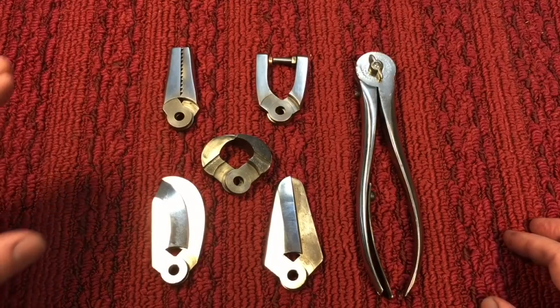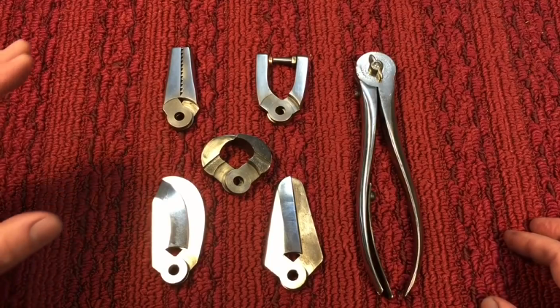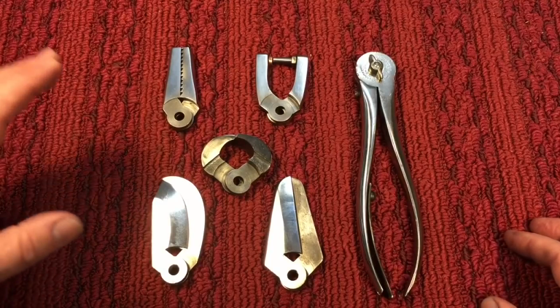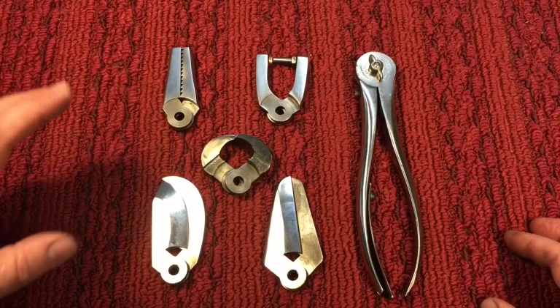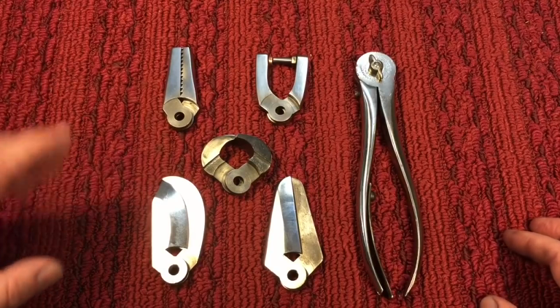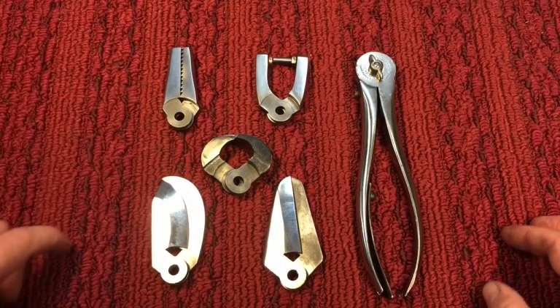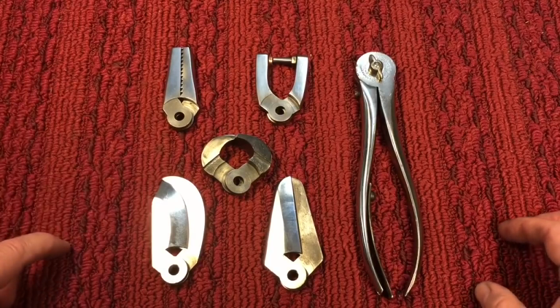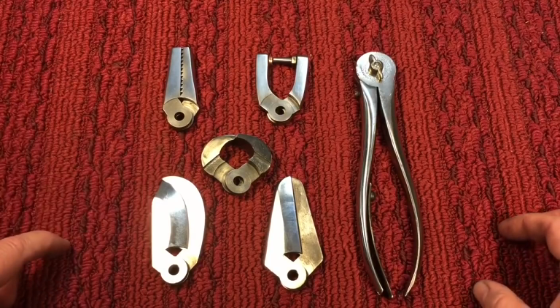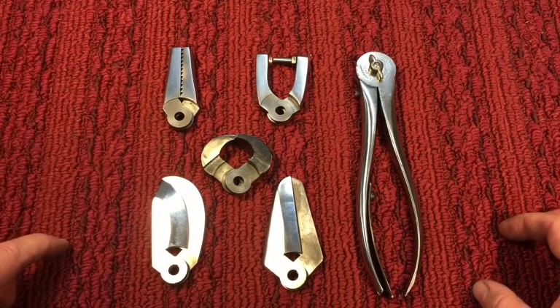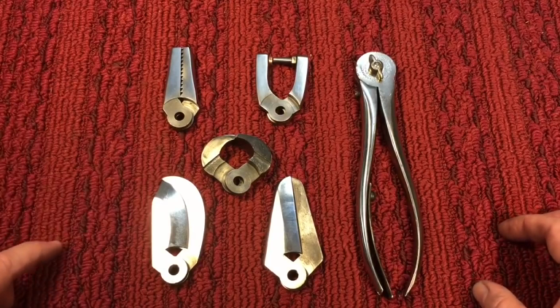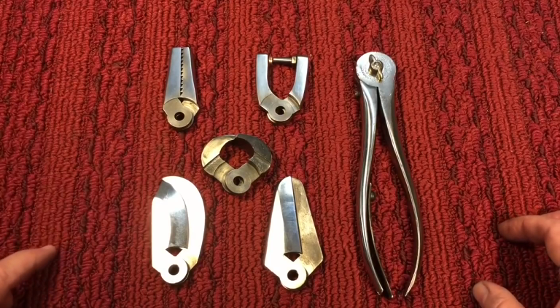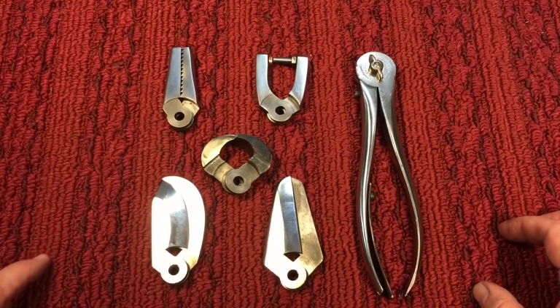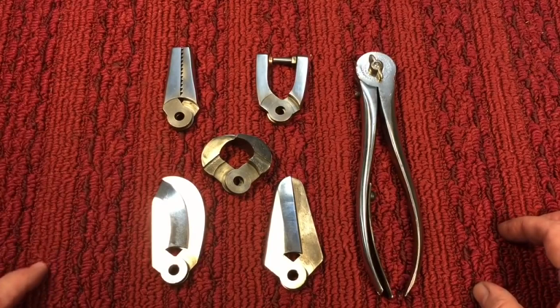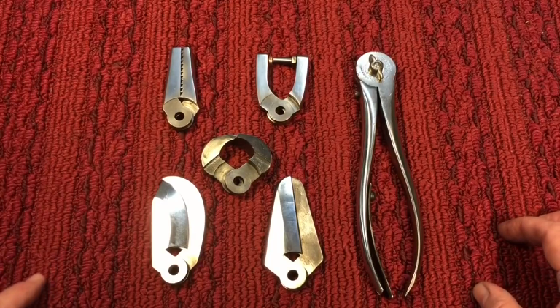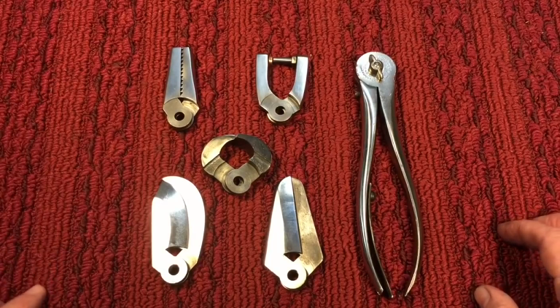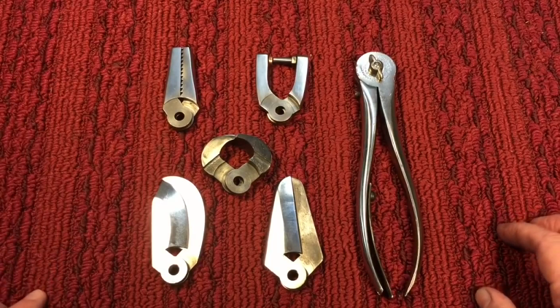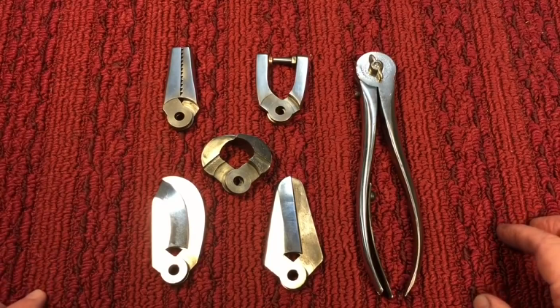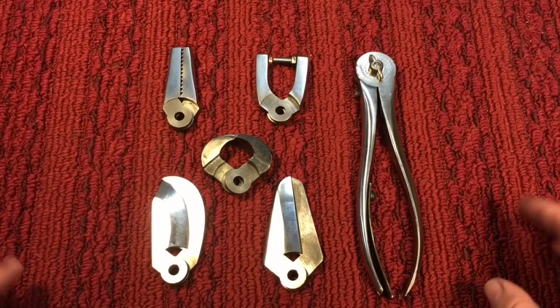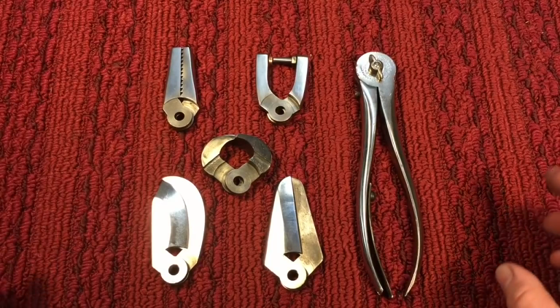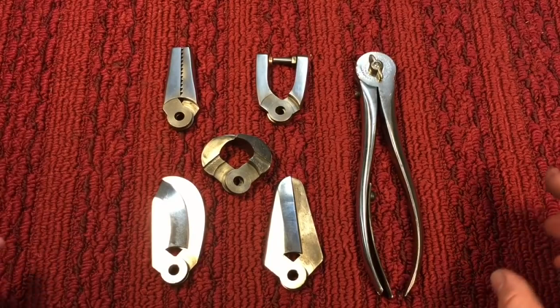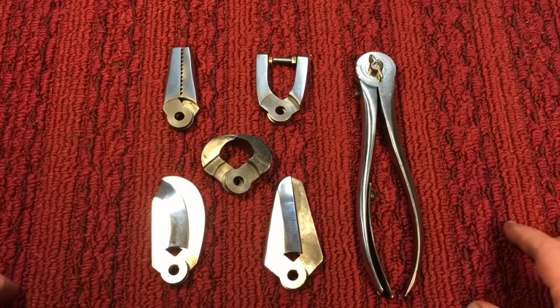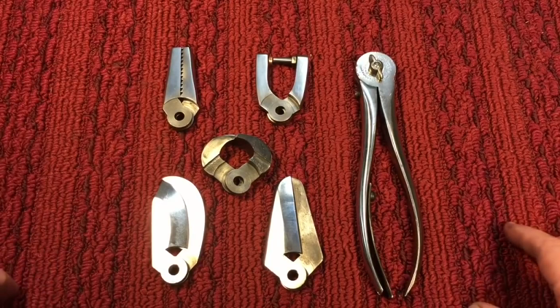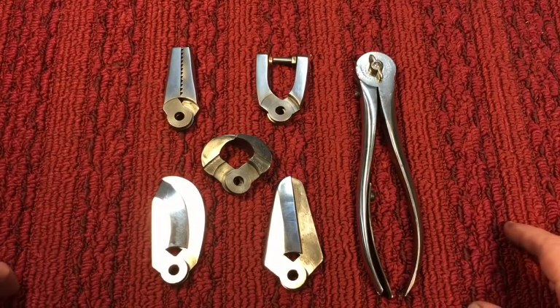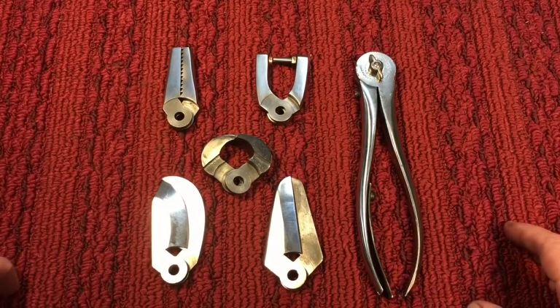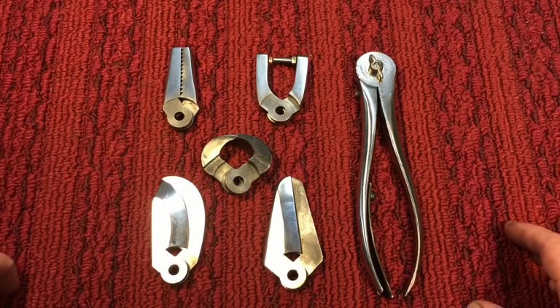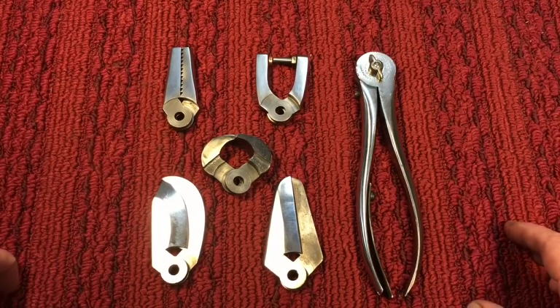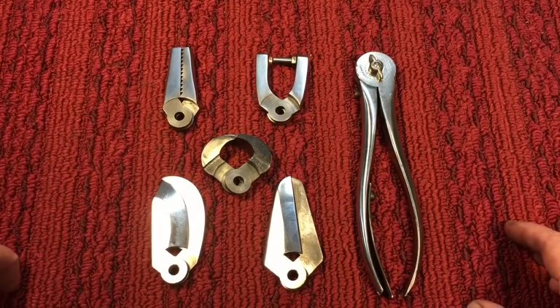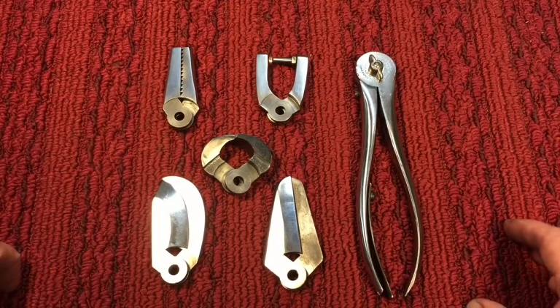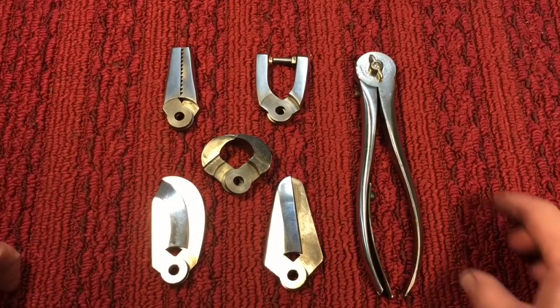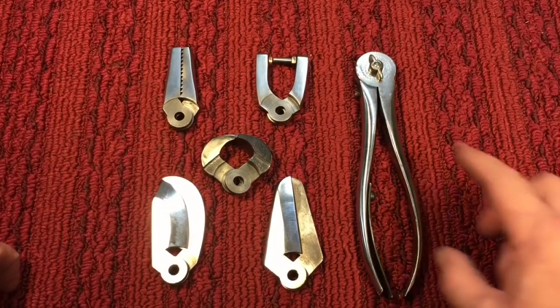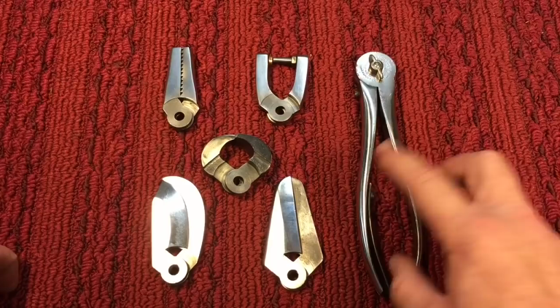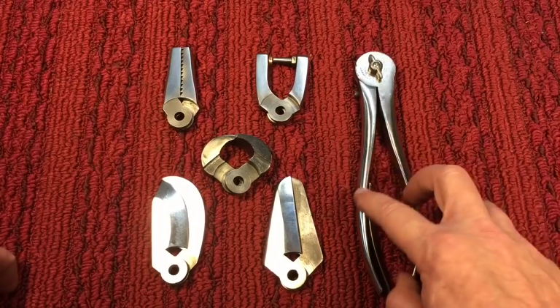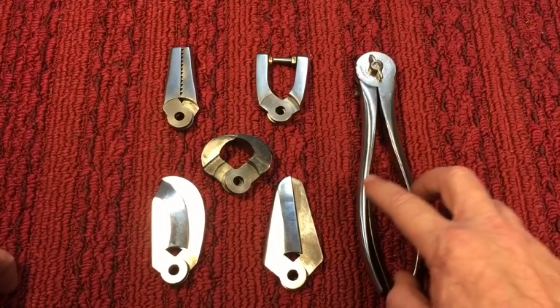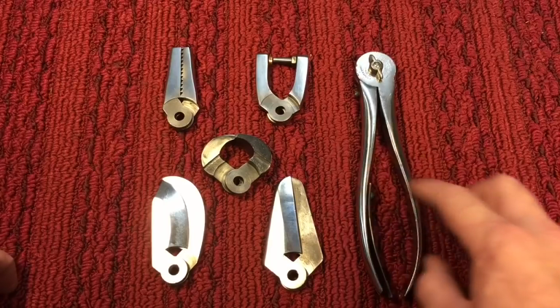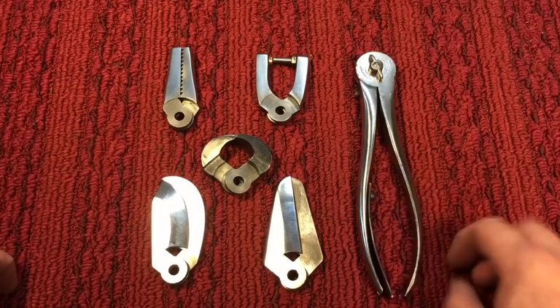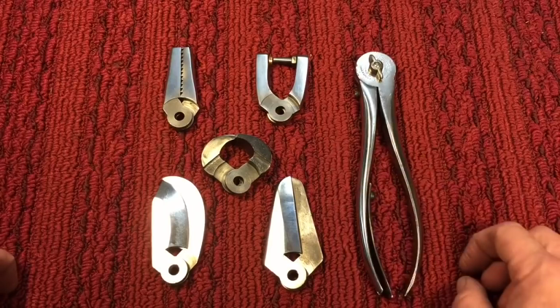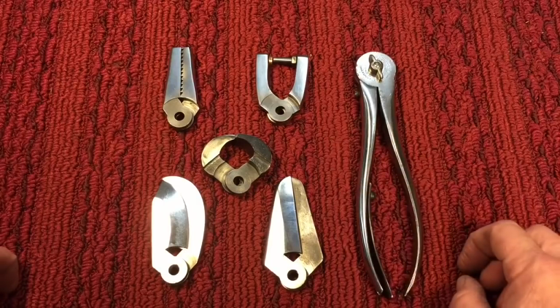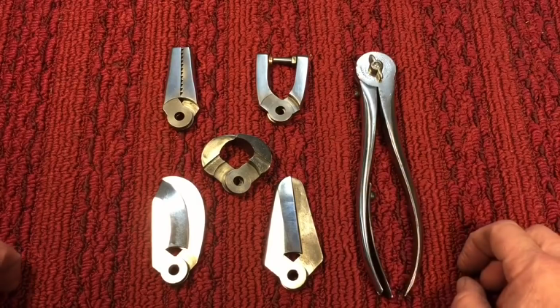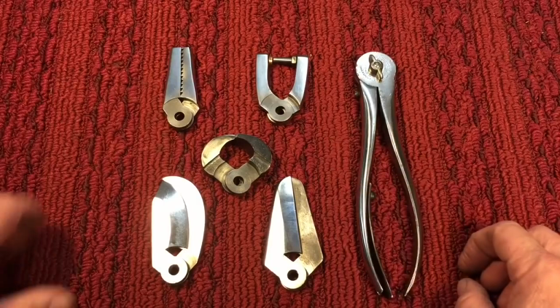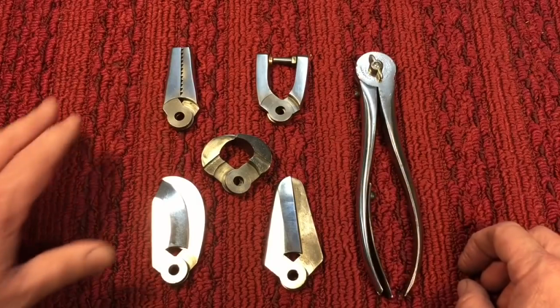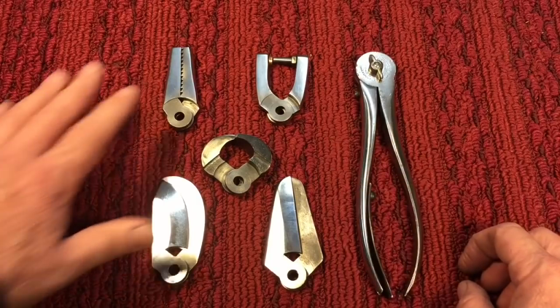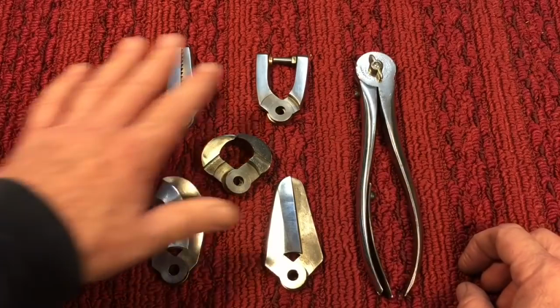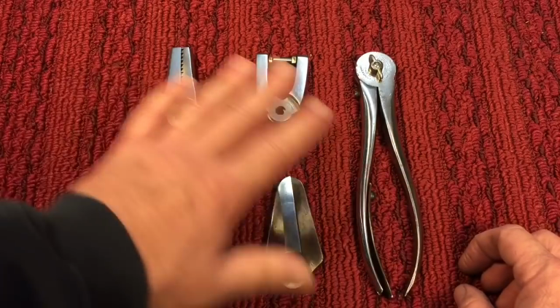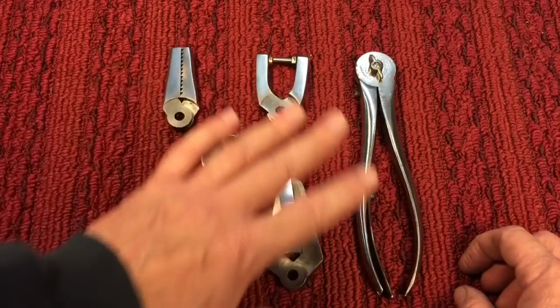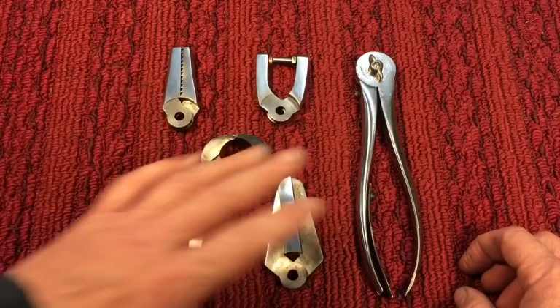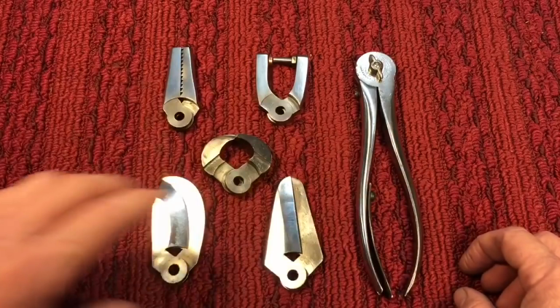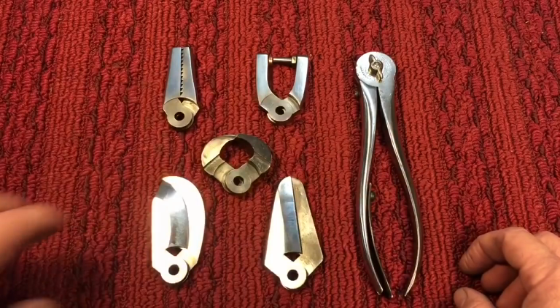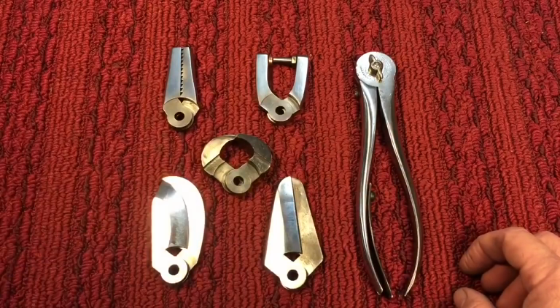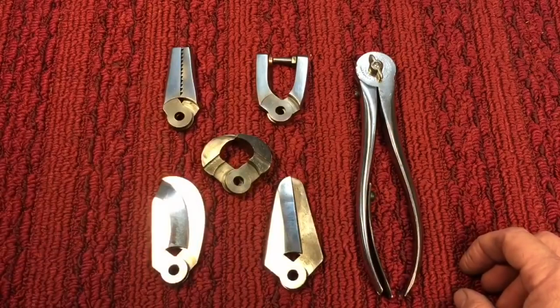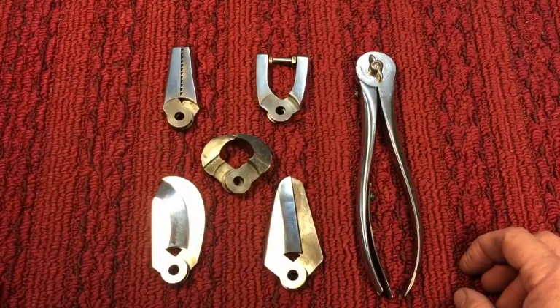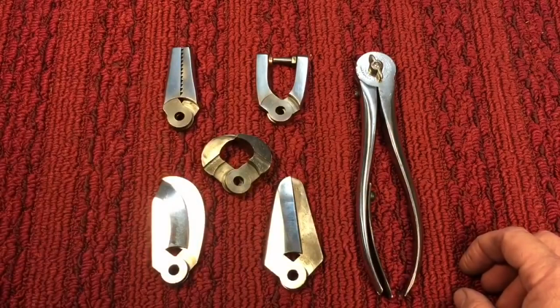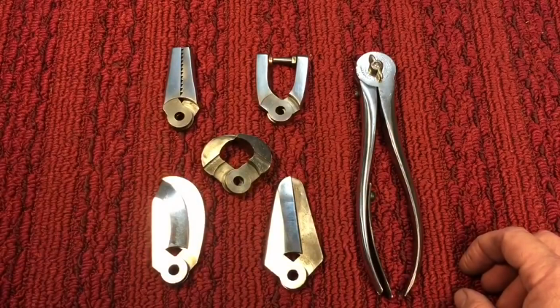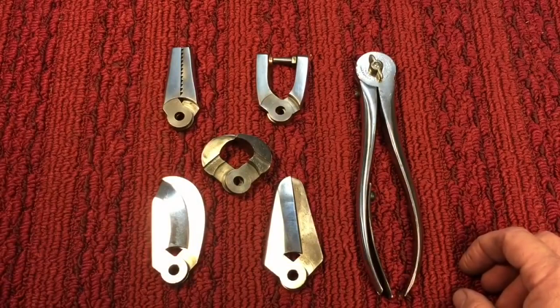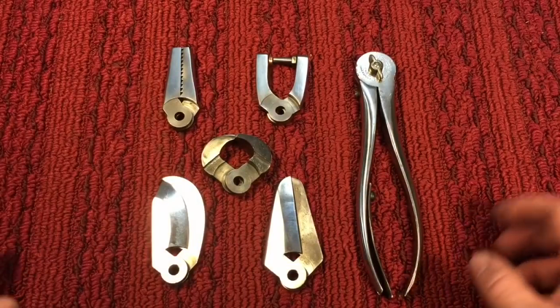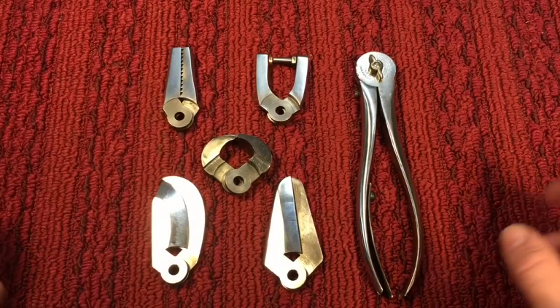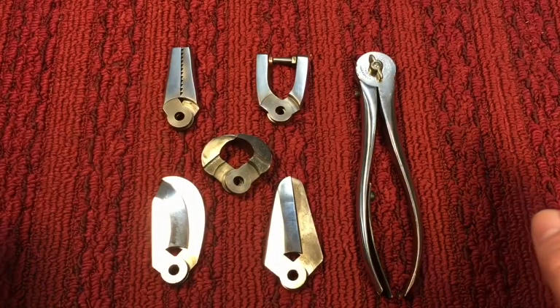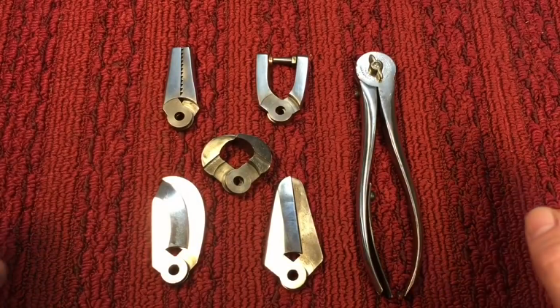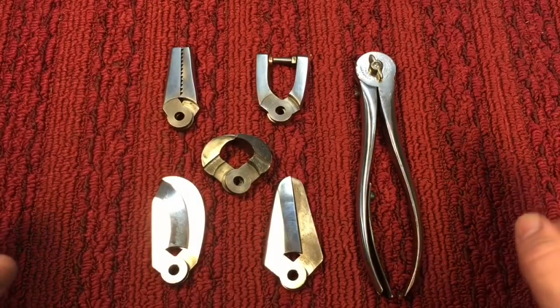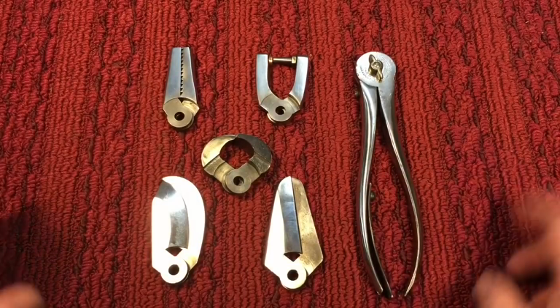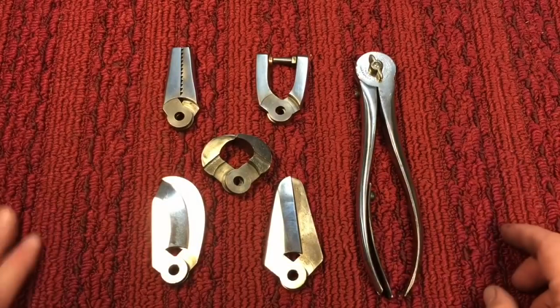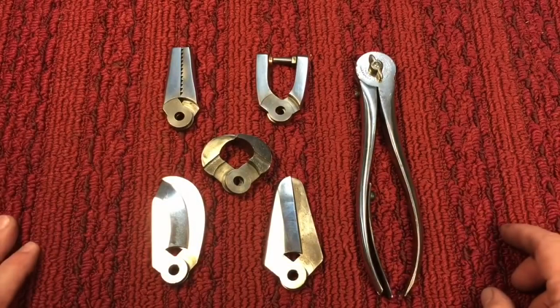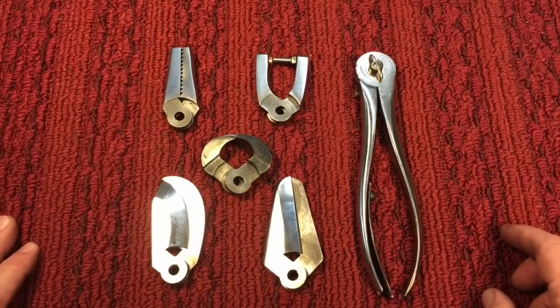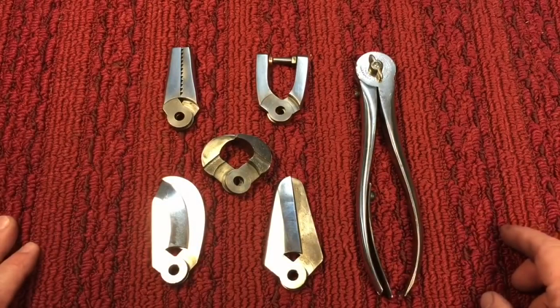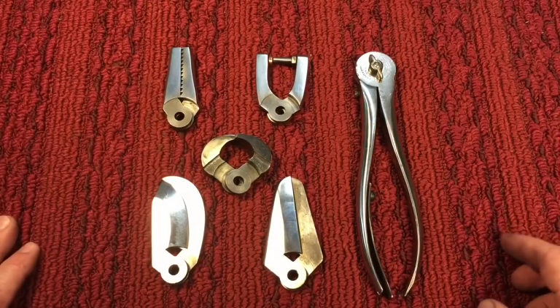I hope you enjoyed the presentation of the Coth Combination Tool. Edward Coth, the inventor — 1900 he invented this, 1905 the kit came out. Hope you enjoyed it. Thanks very much for tuning in. Take care.